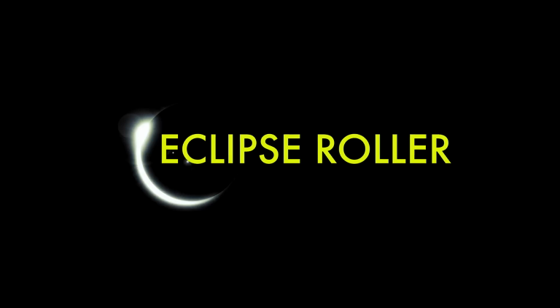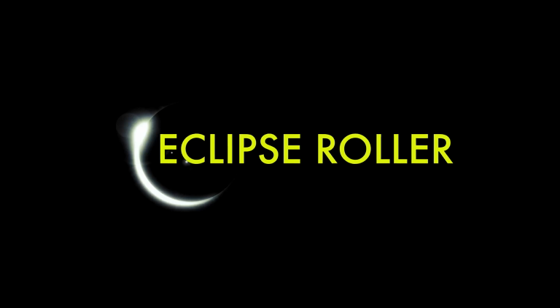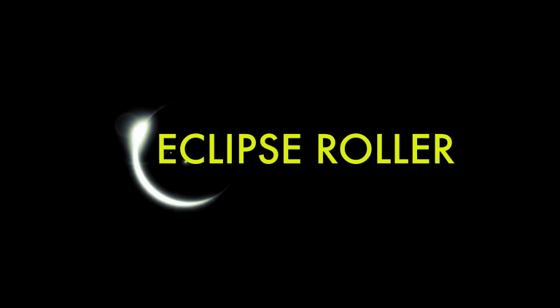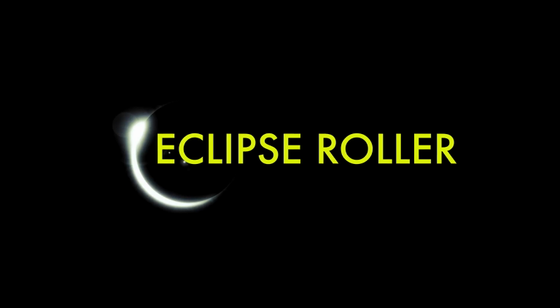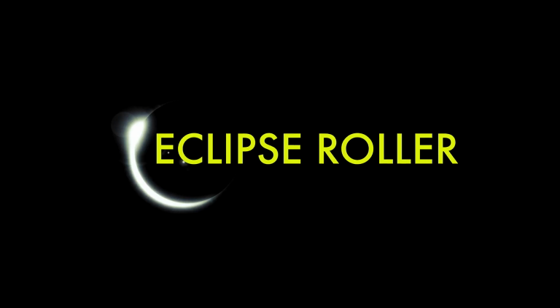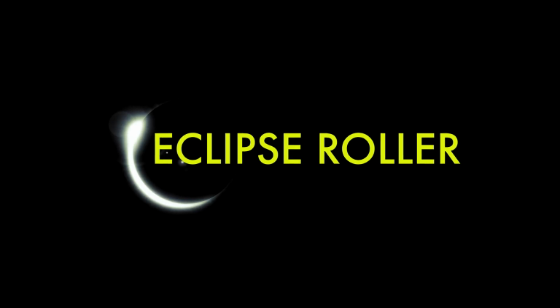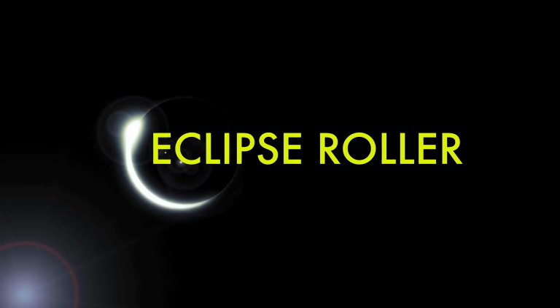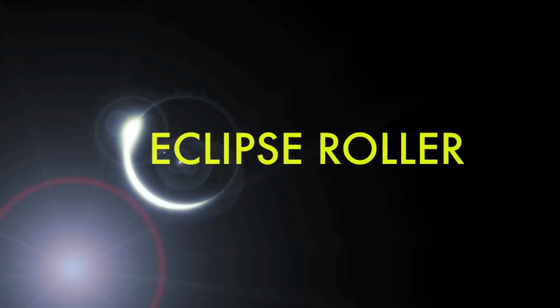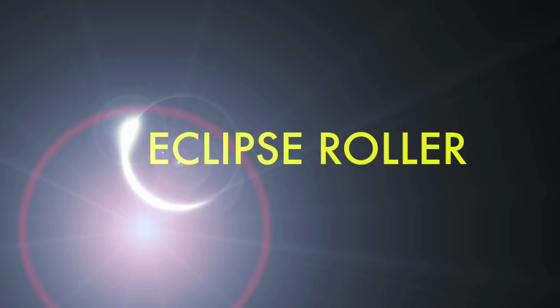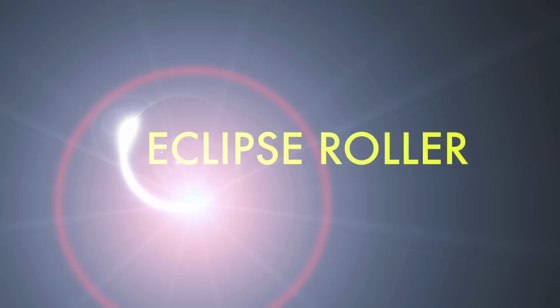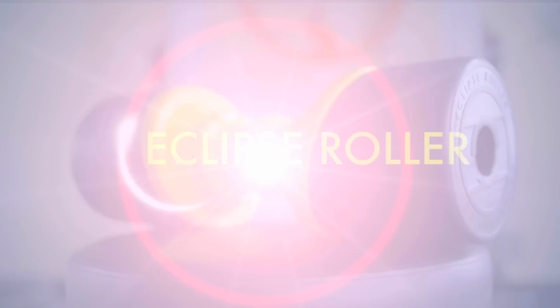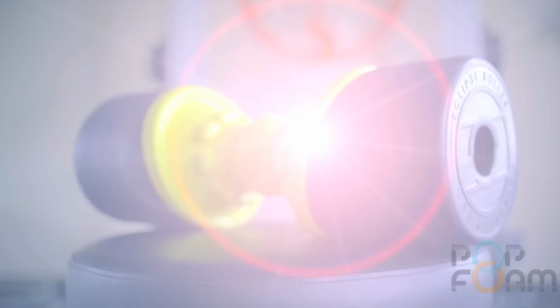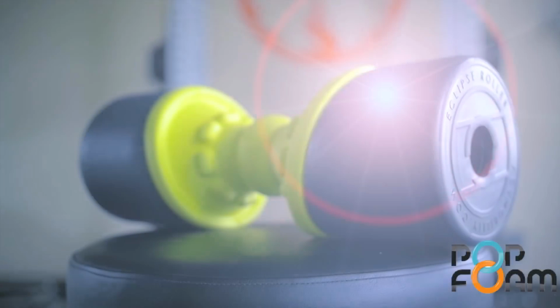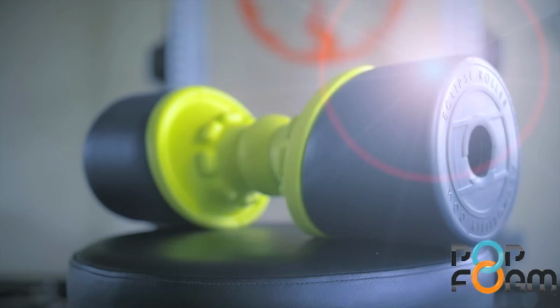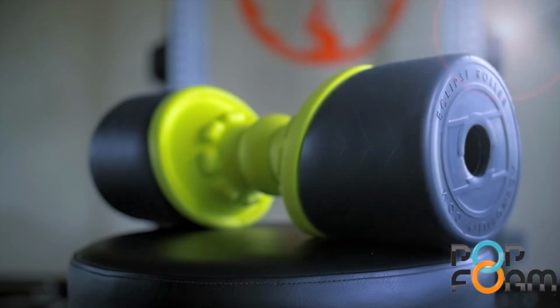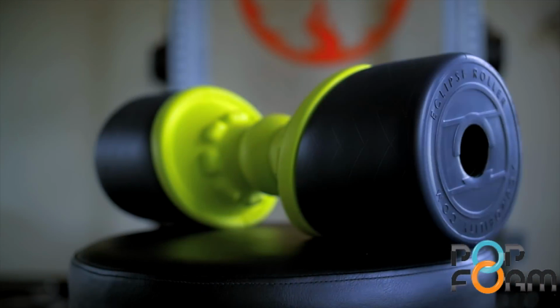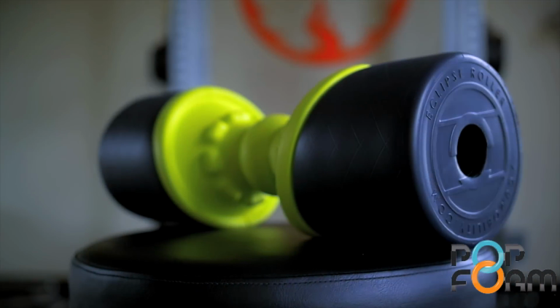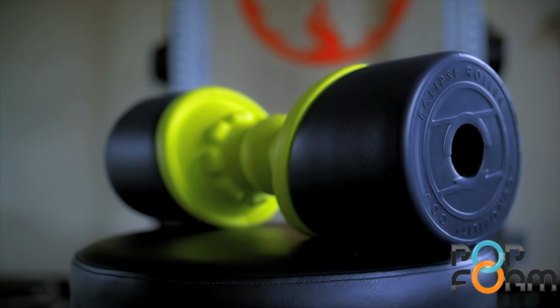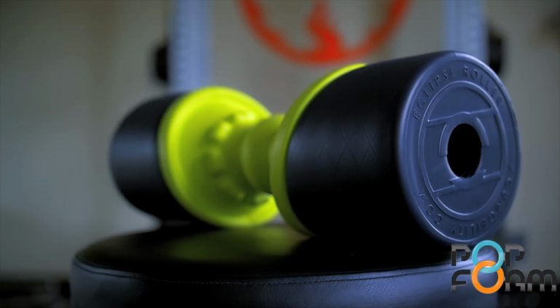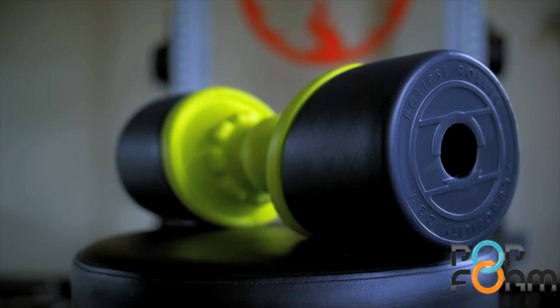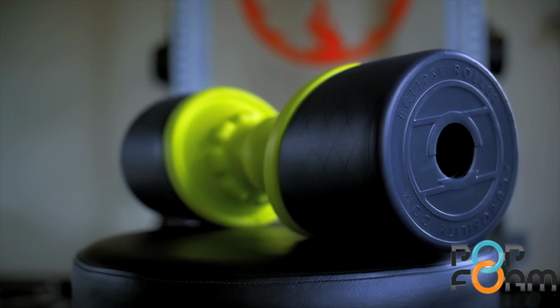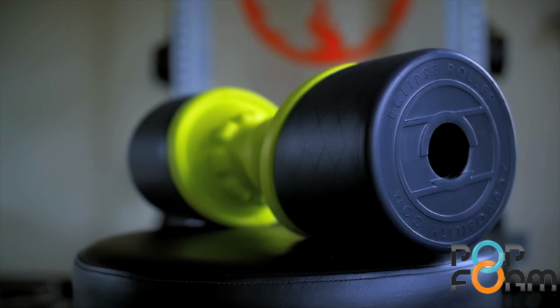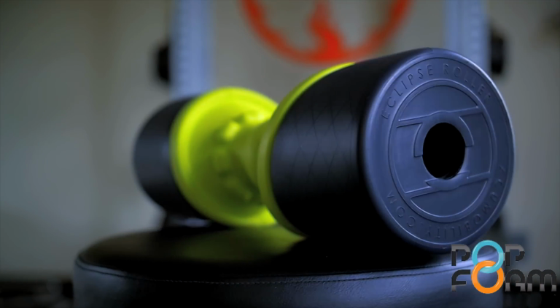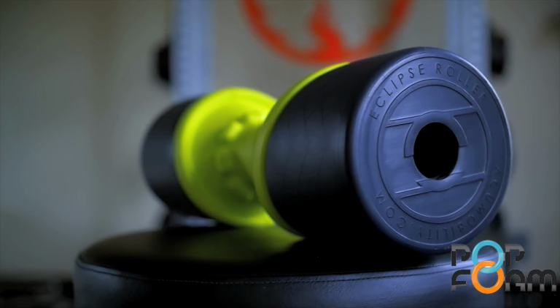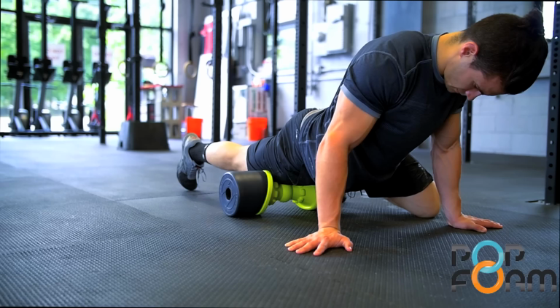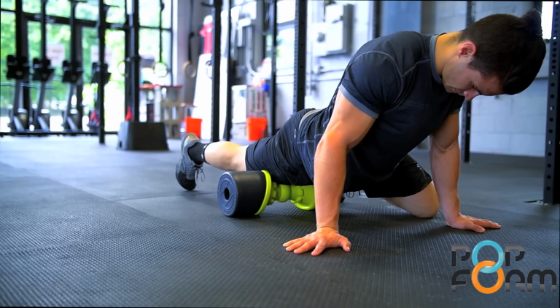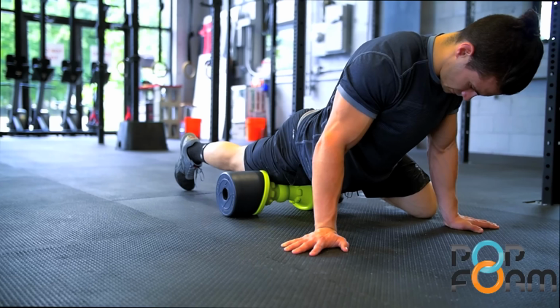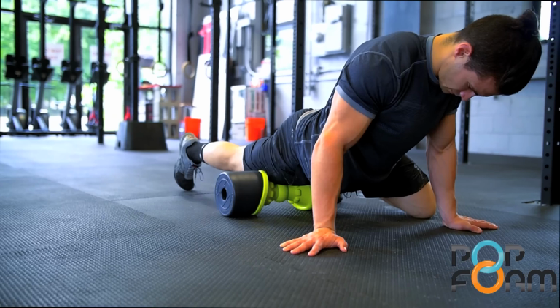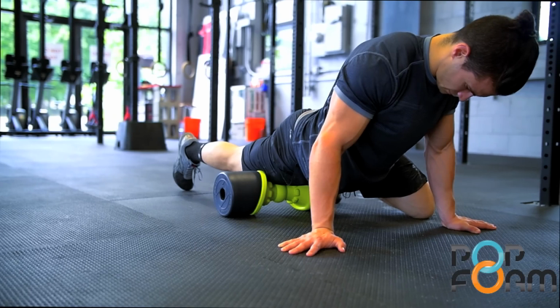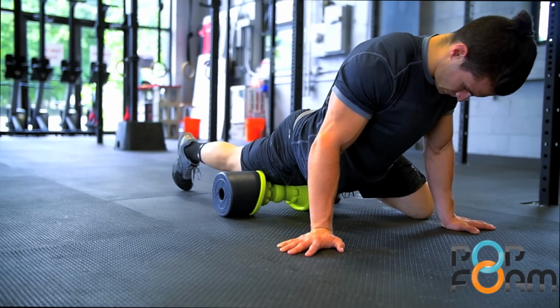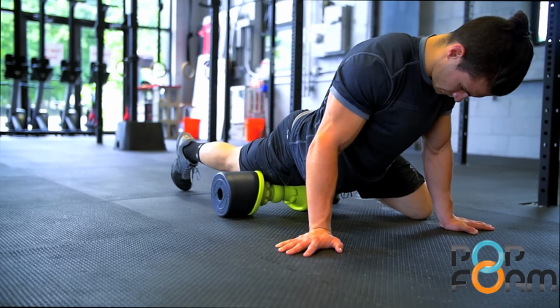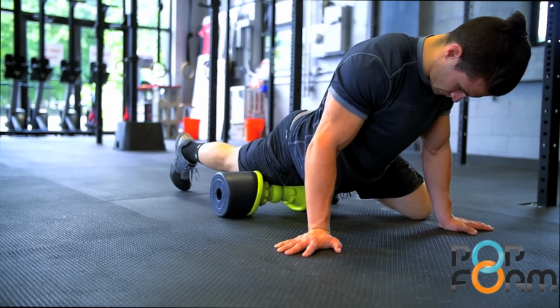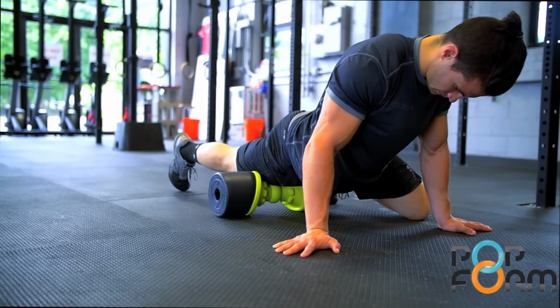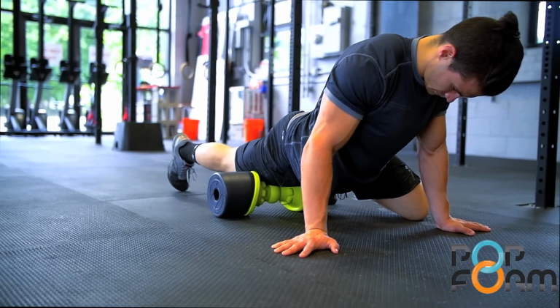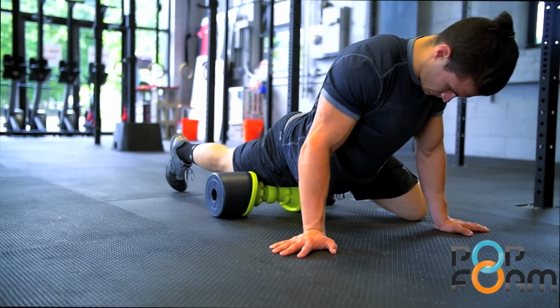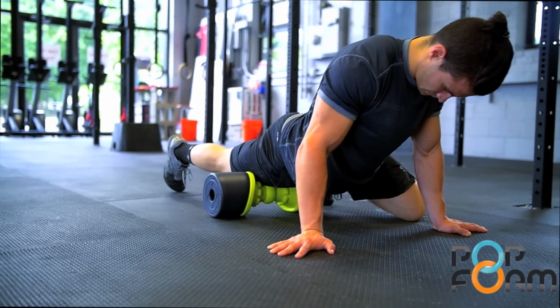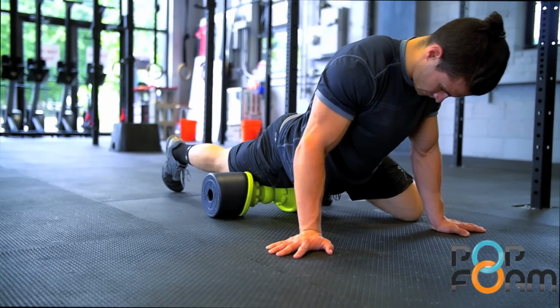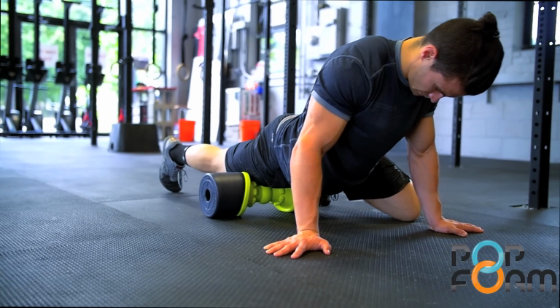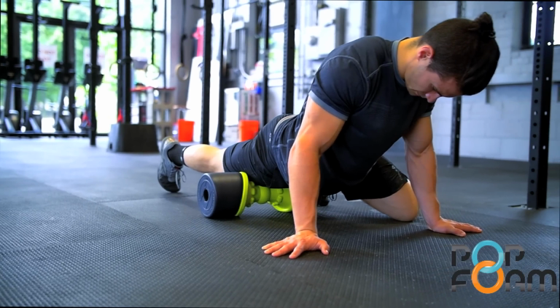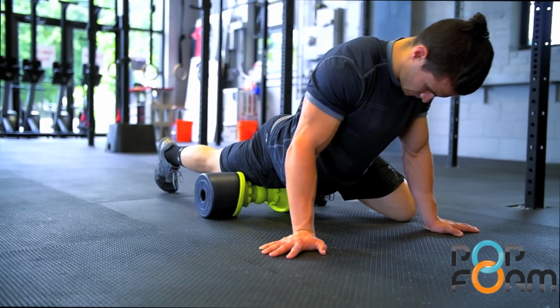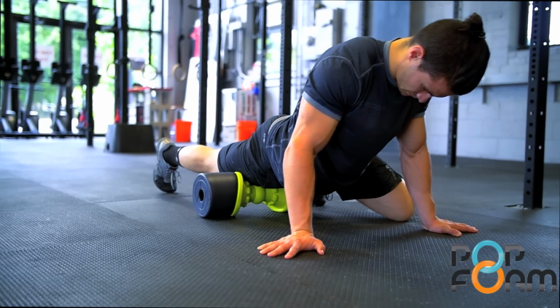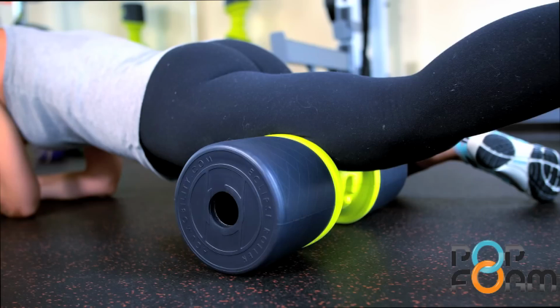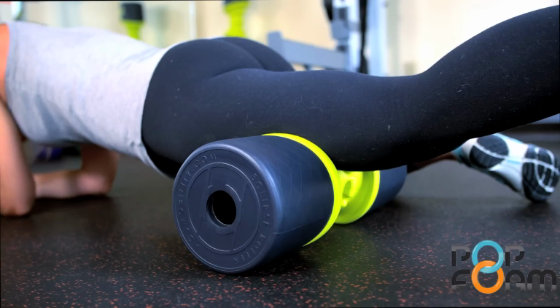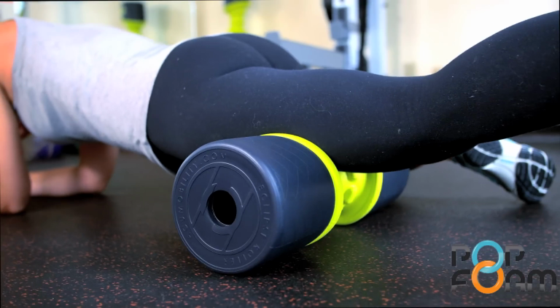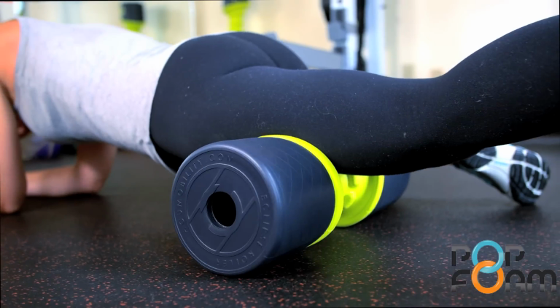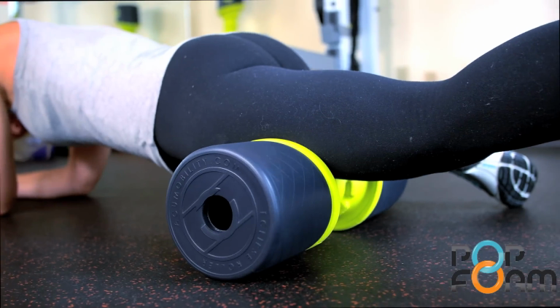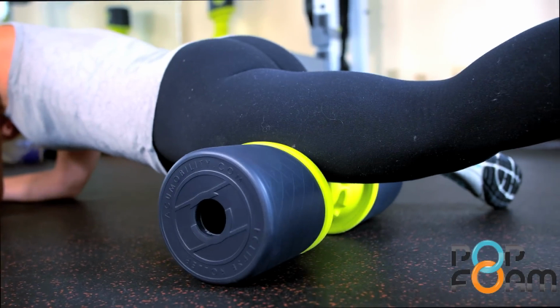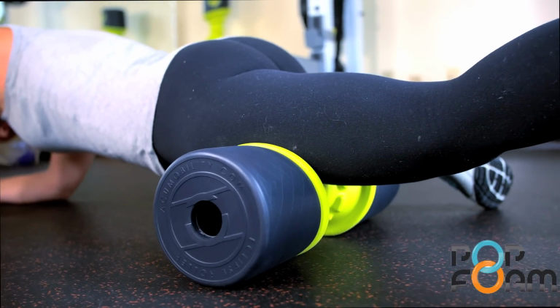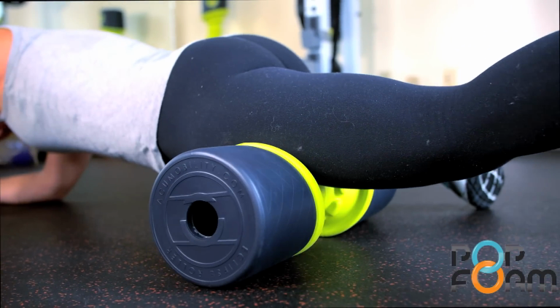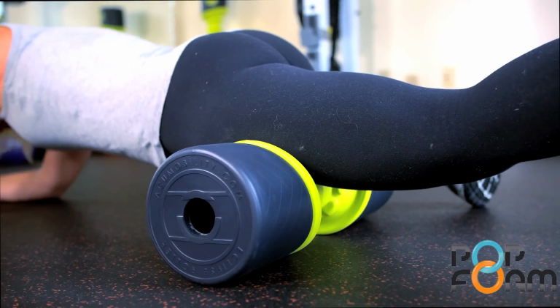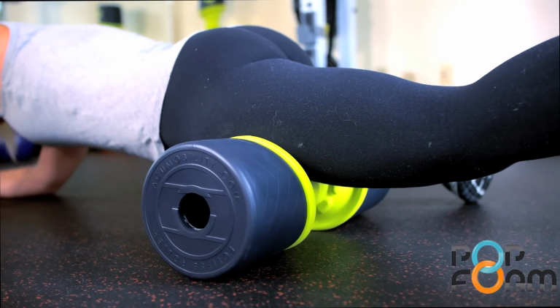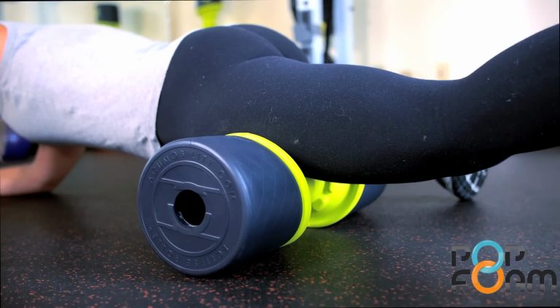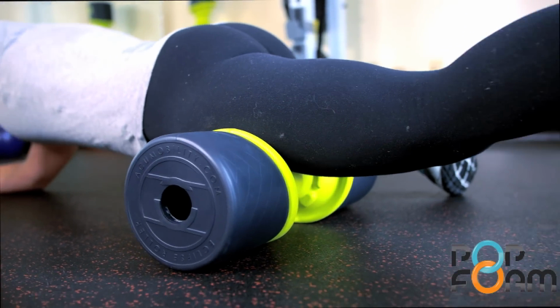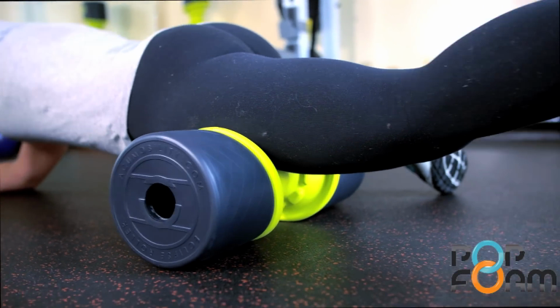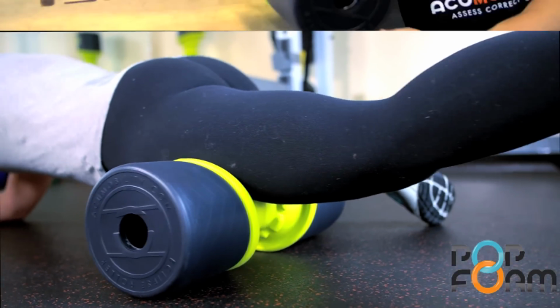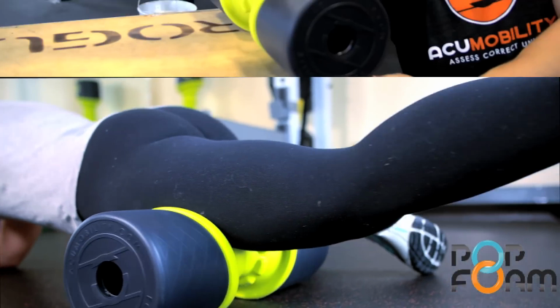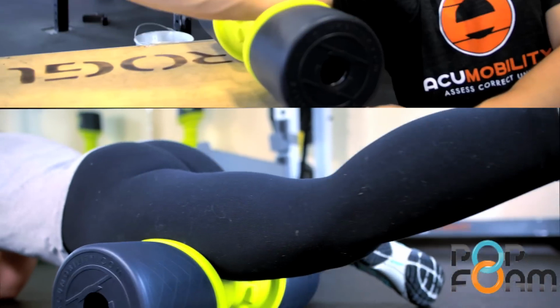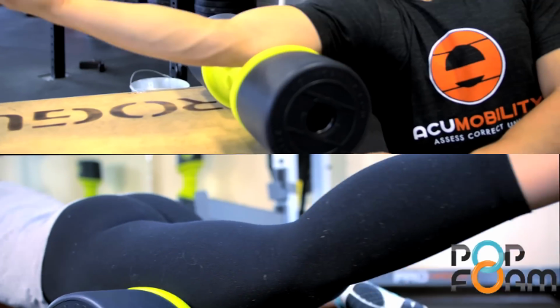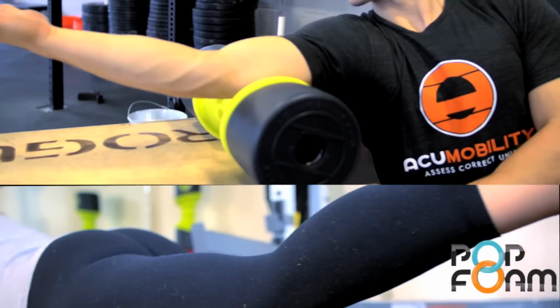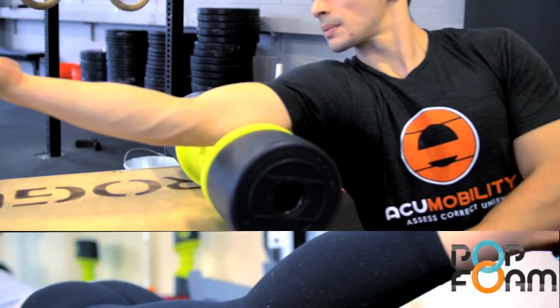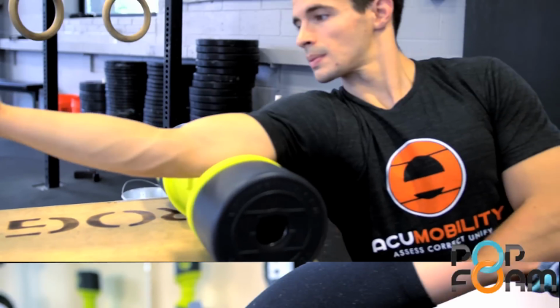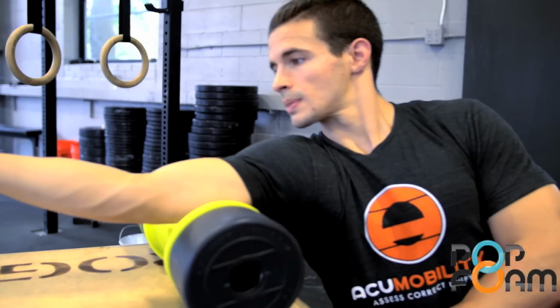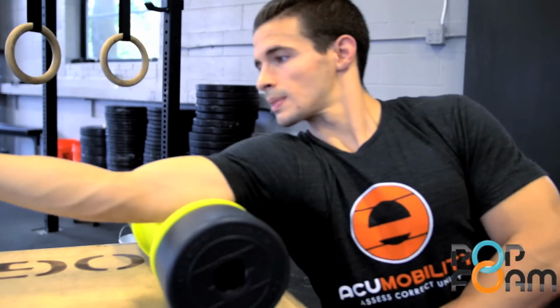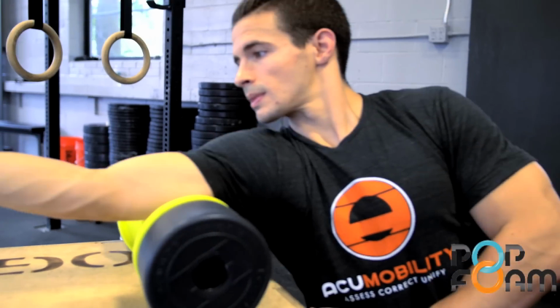We have redefined what a foam roller can be and created the most versatile rolling and trigger point tool ever made.